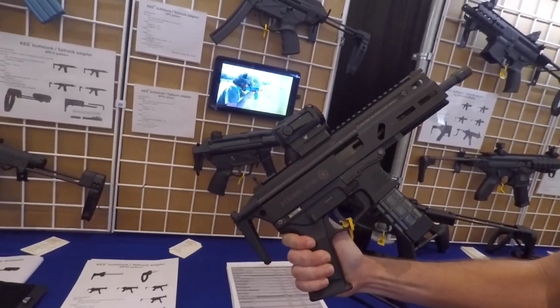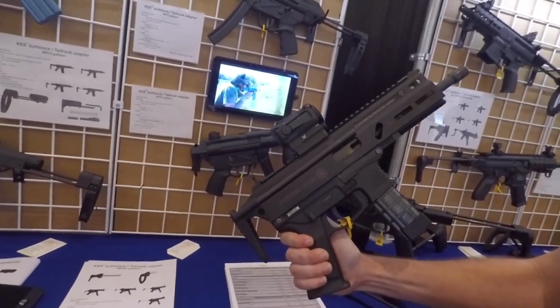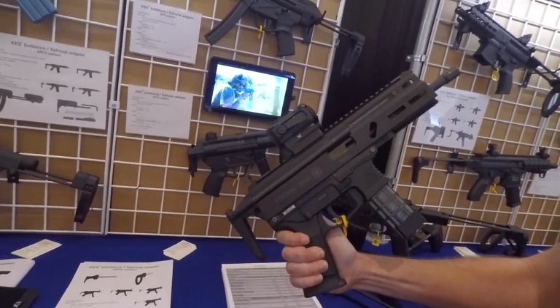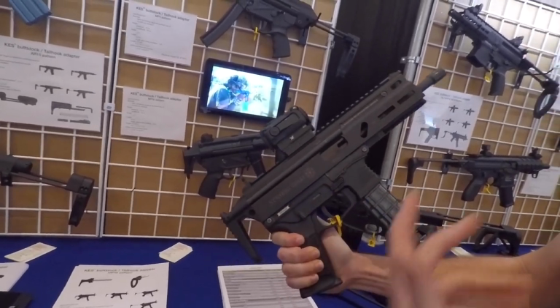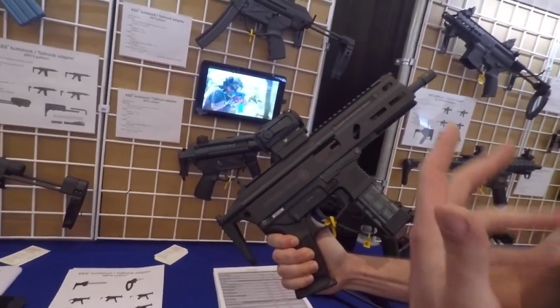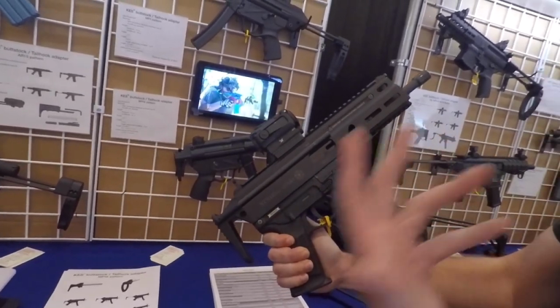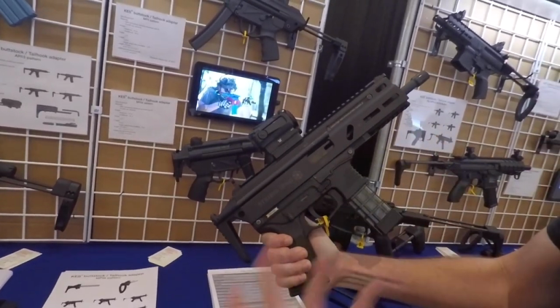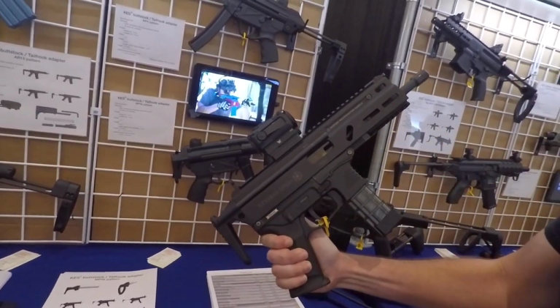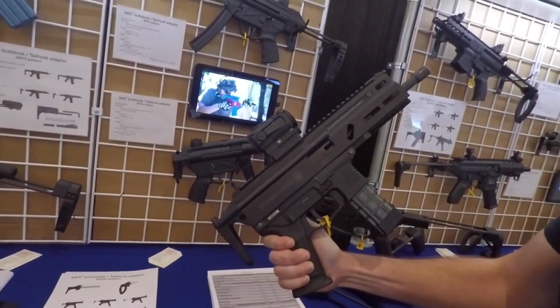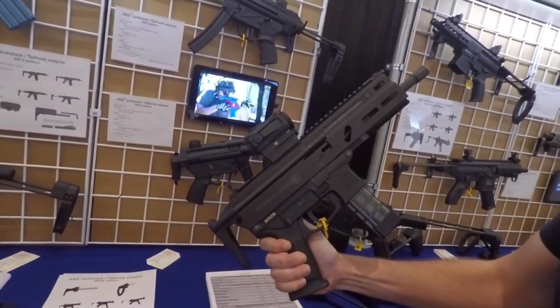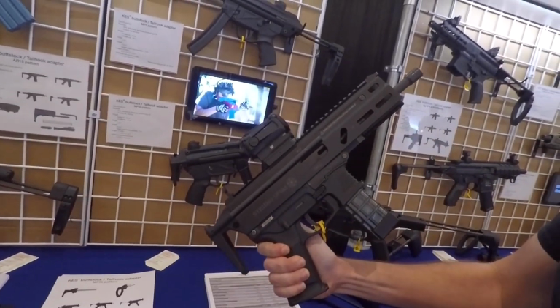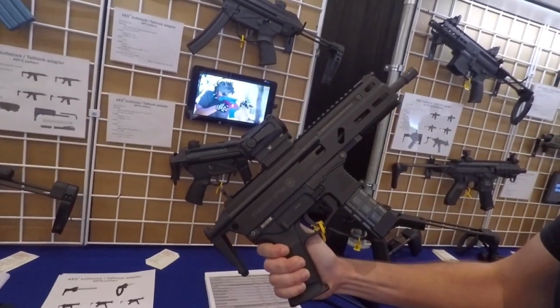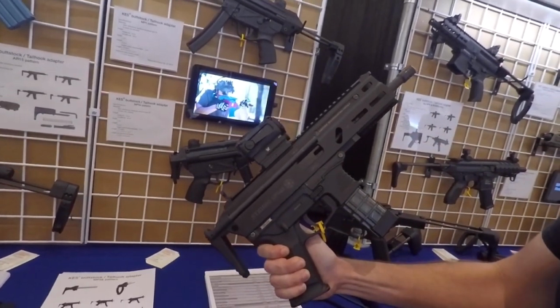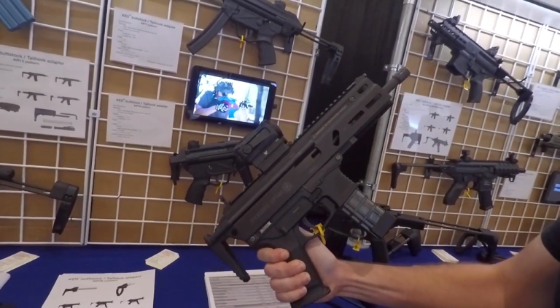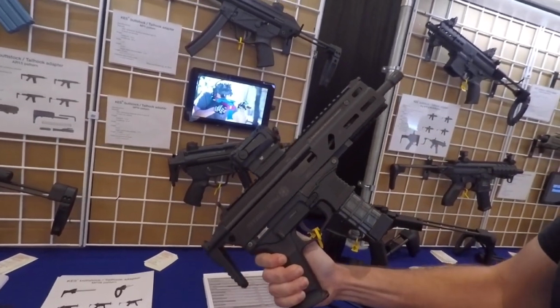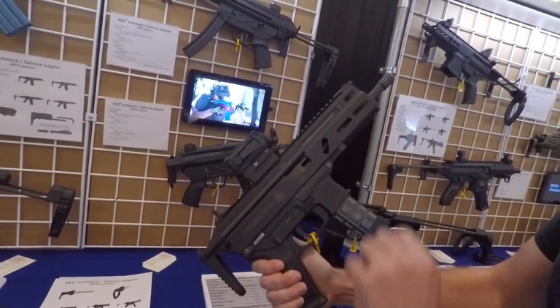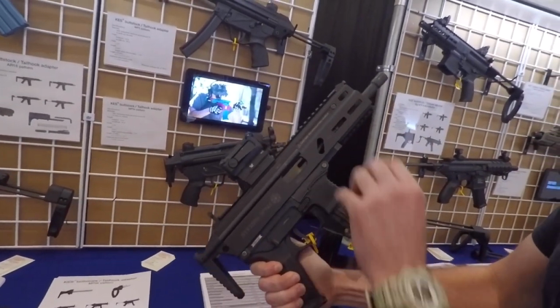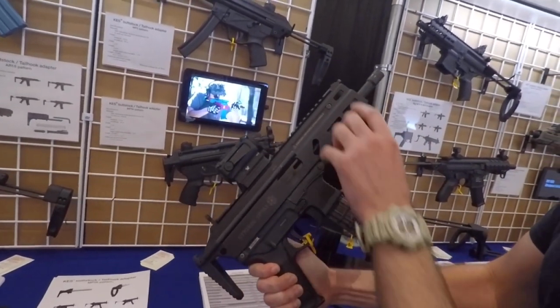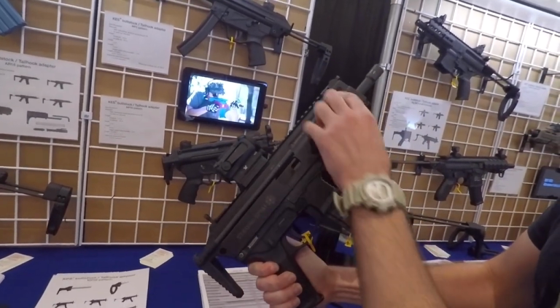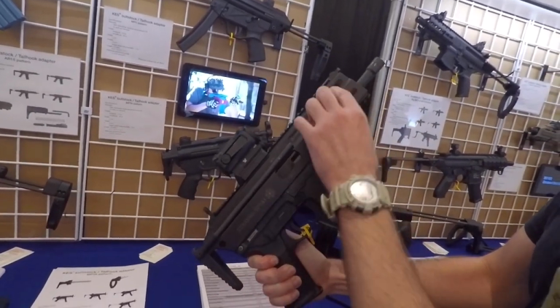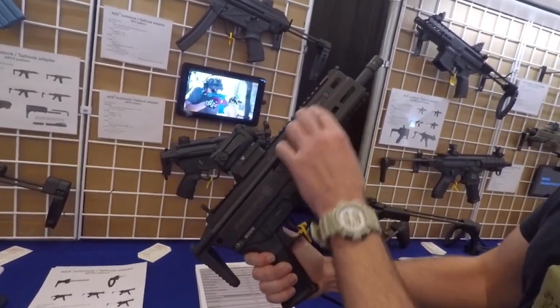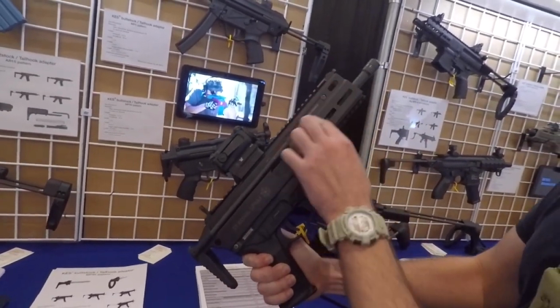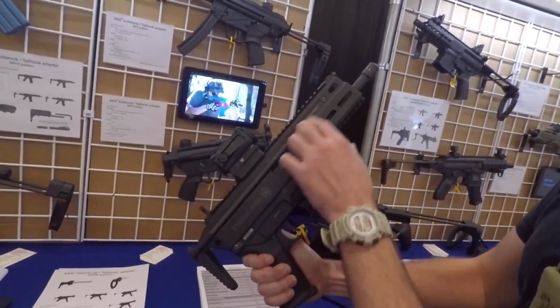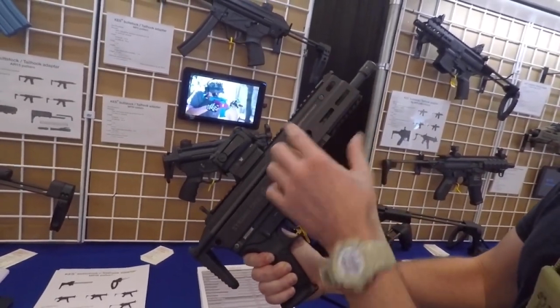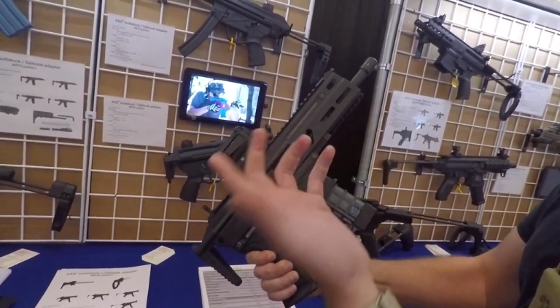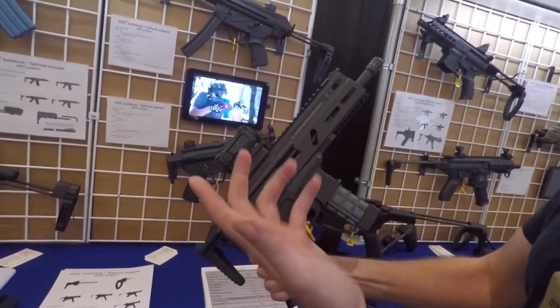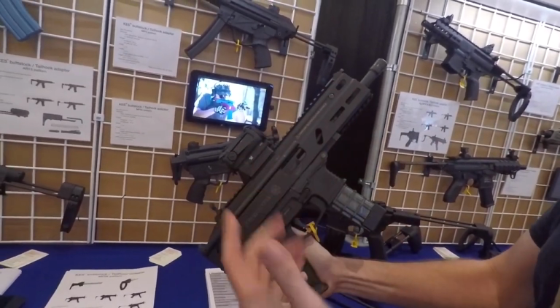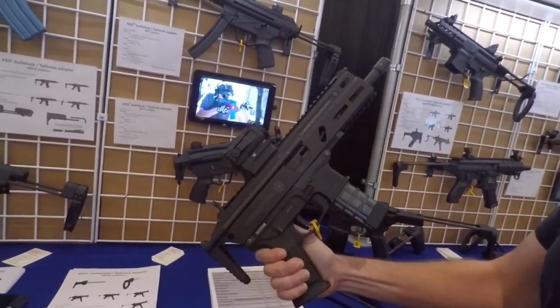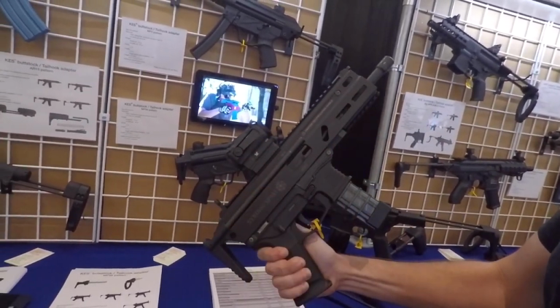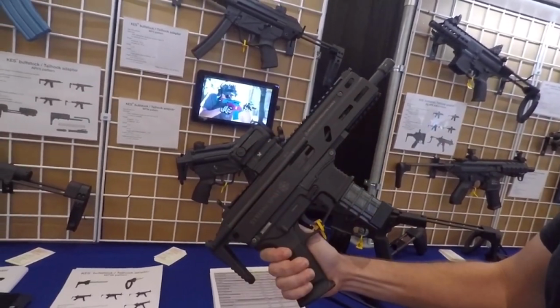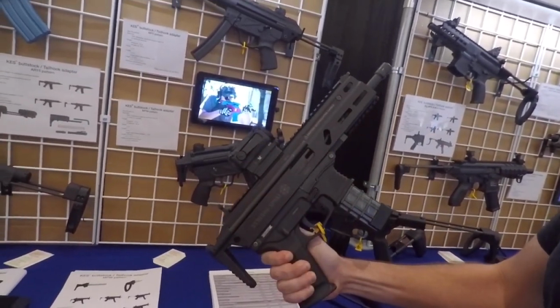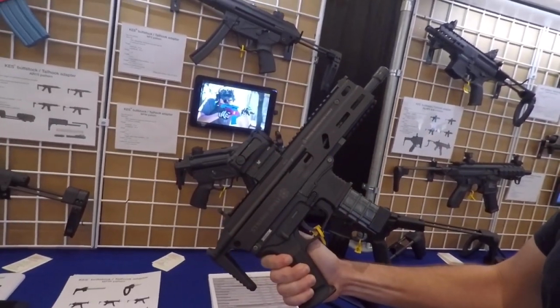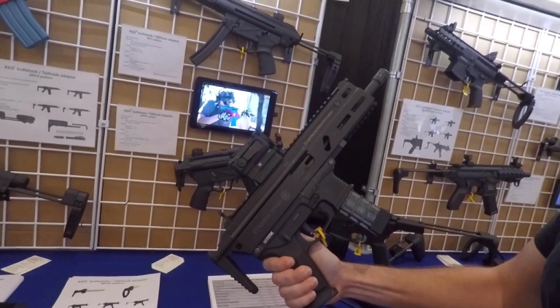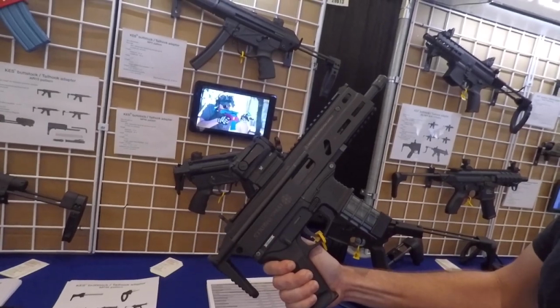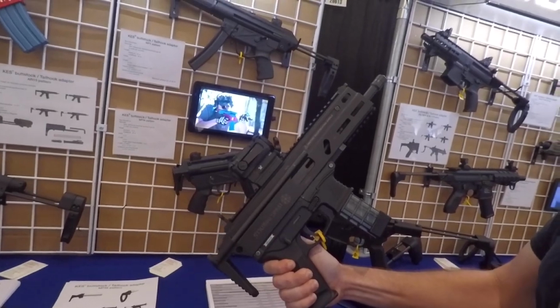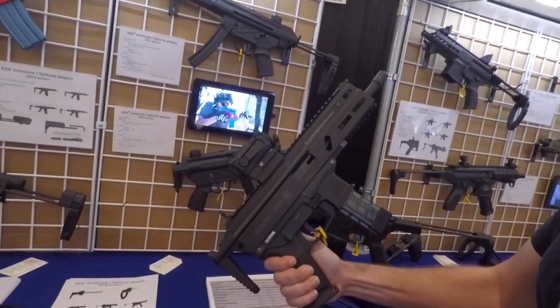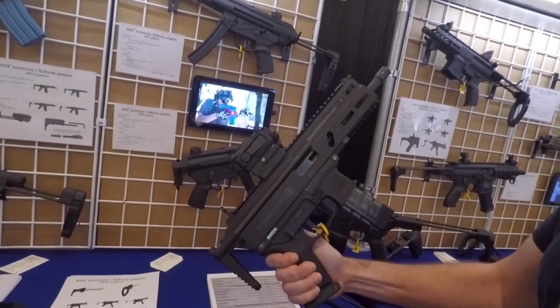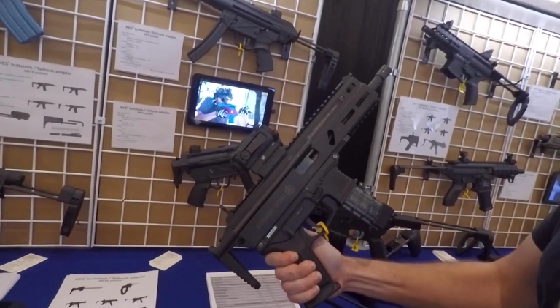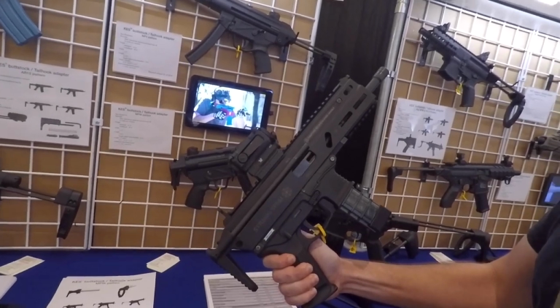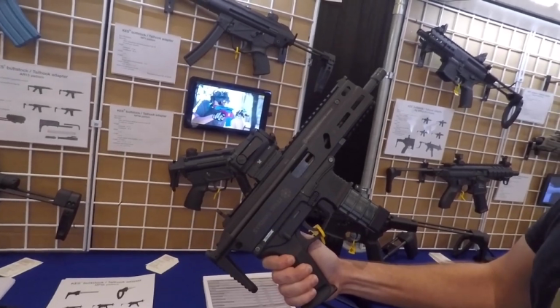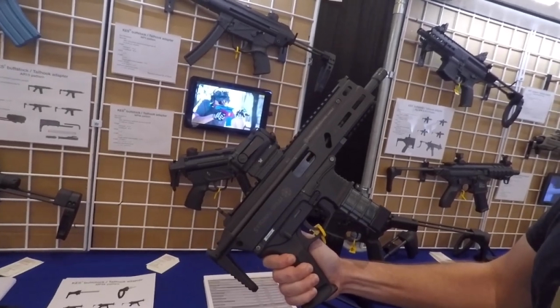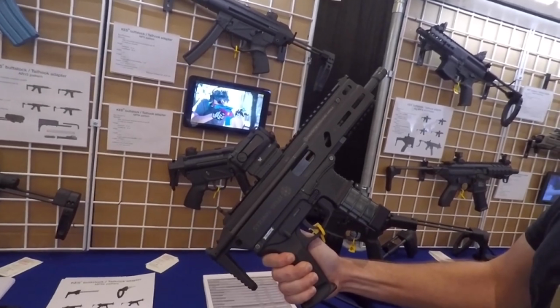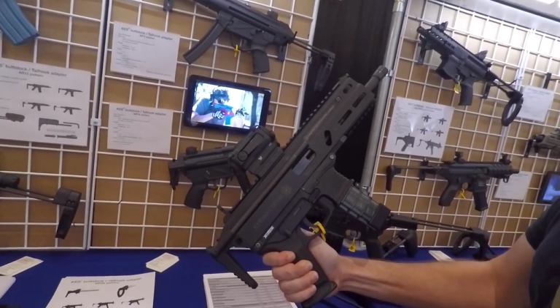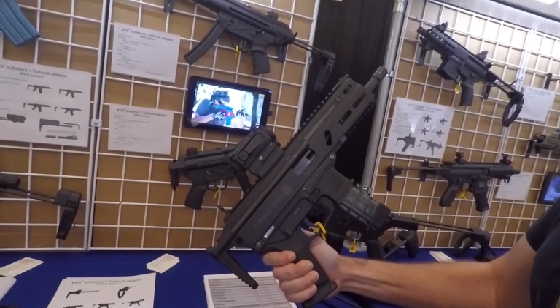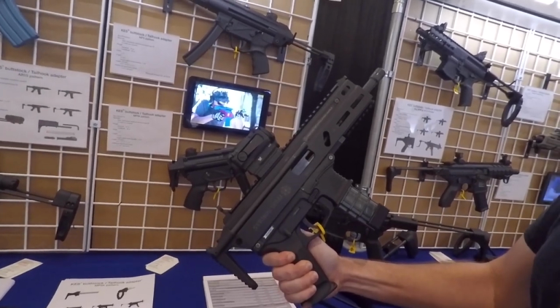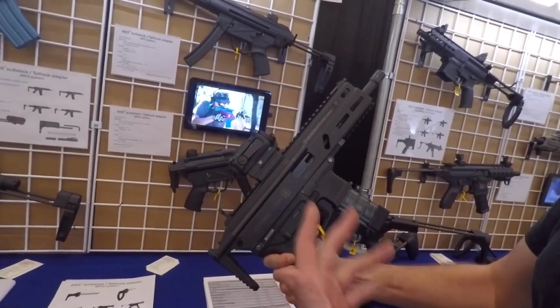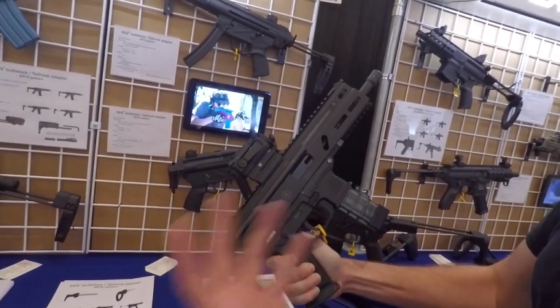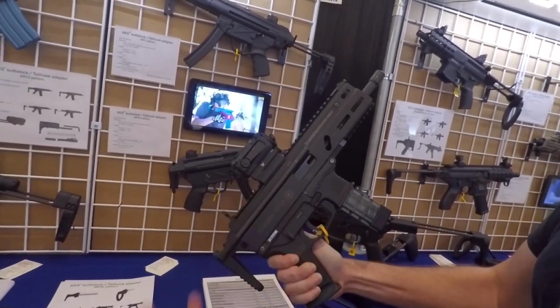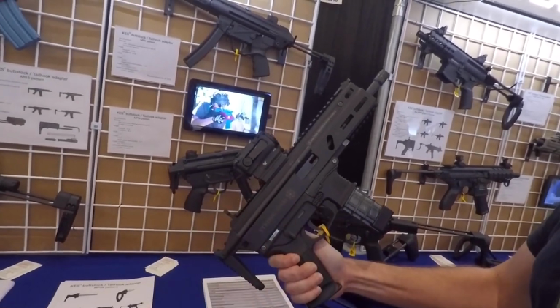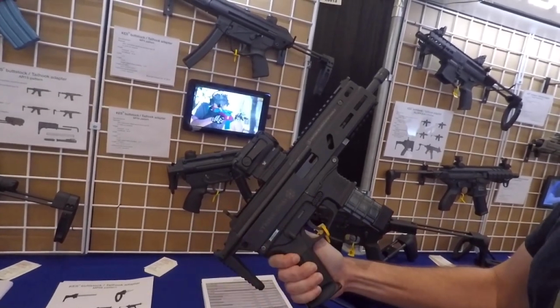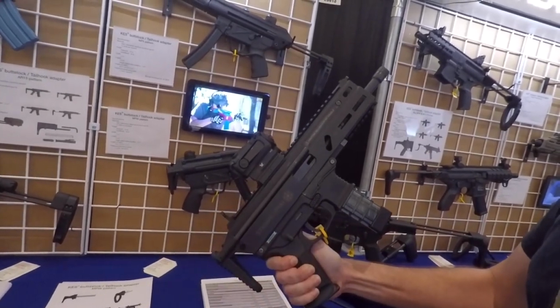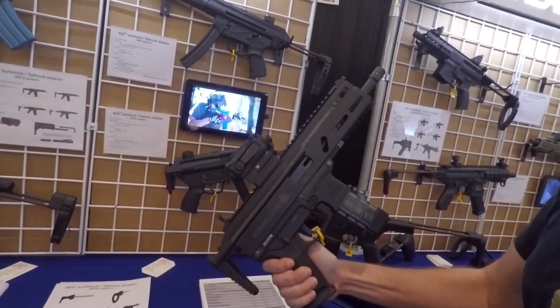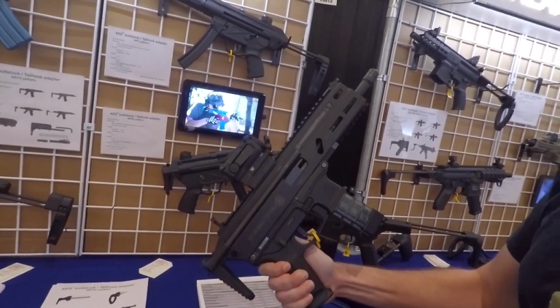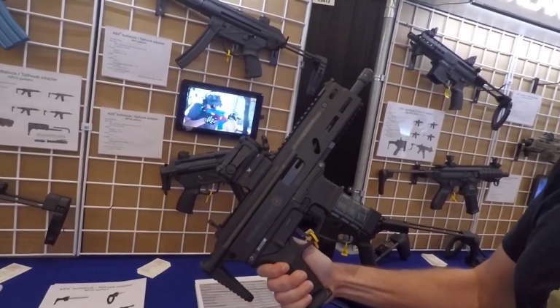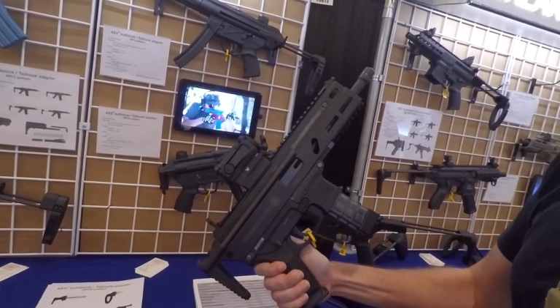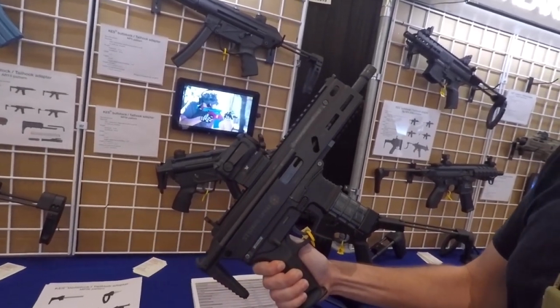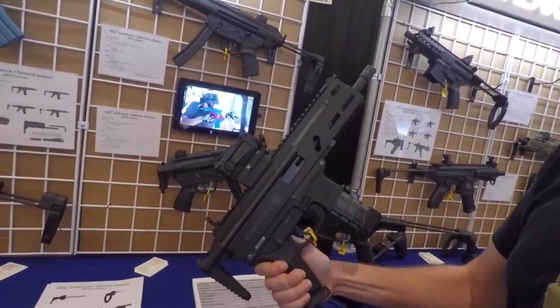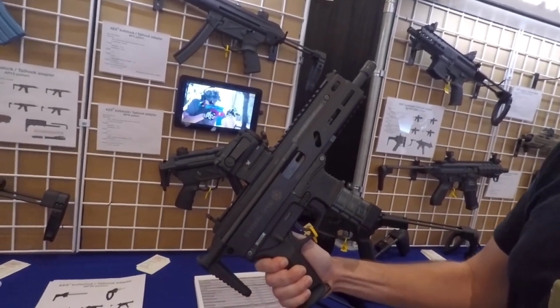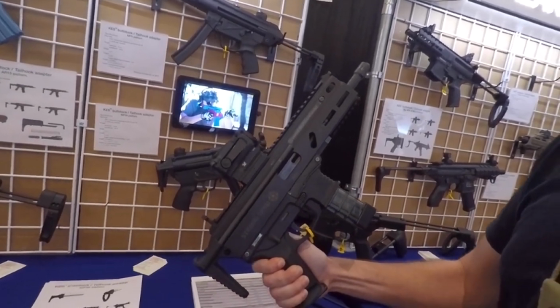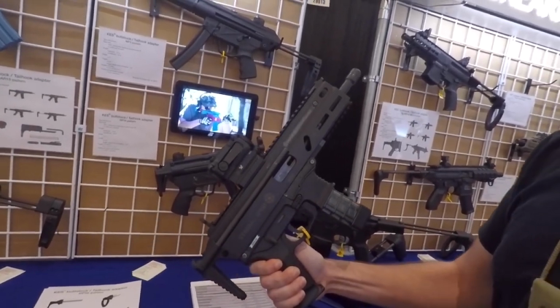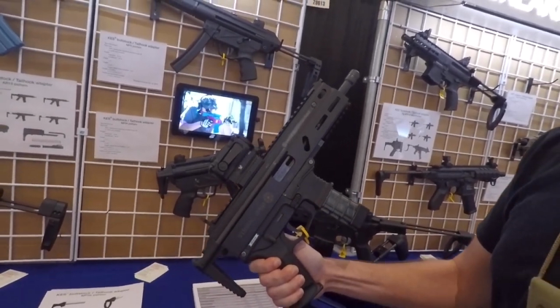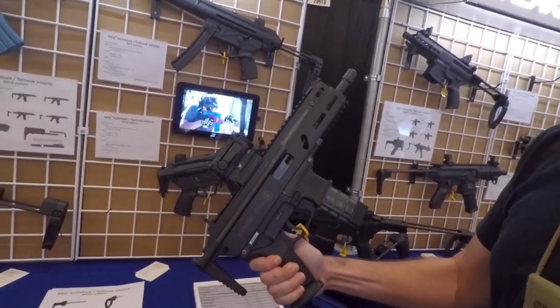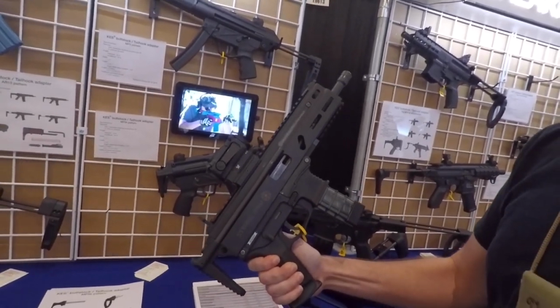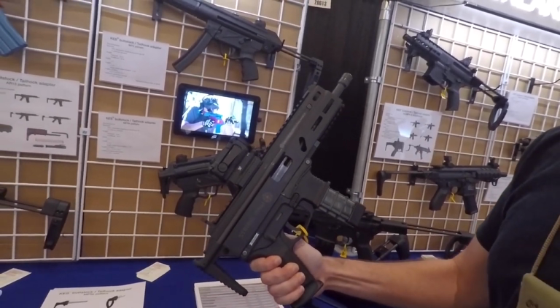SP9A1. They have the A3, I think, which has a non-reciprocating handle. So they're actively working on it, making it a better platform.